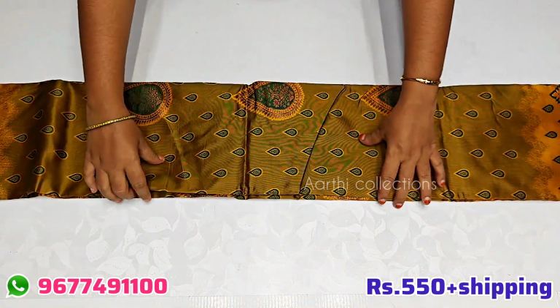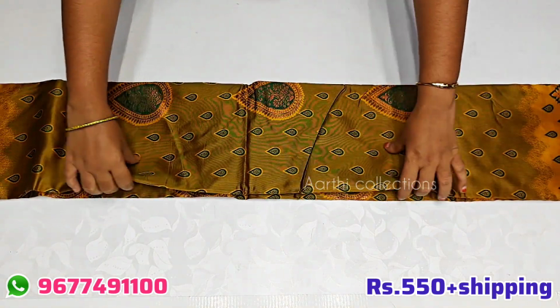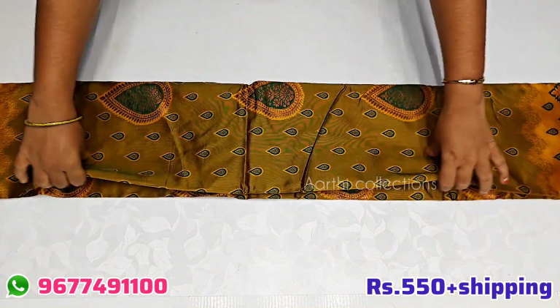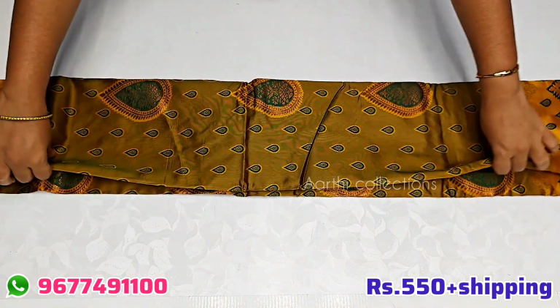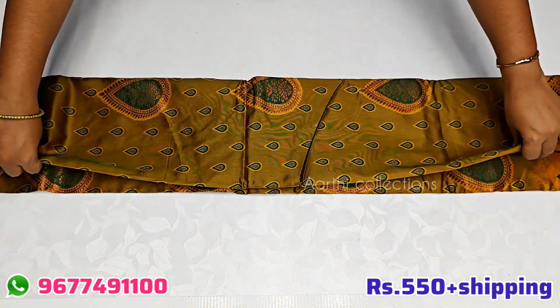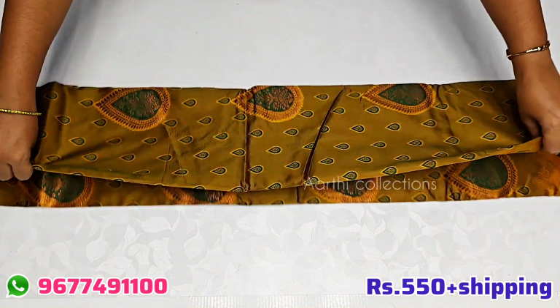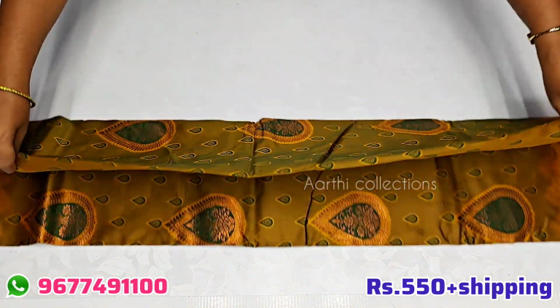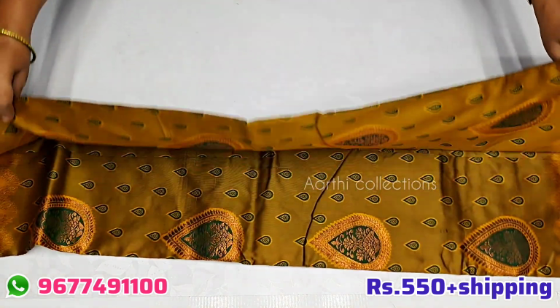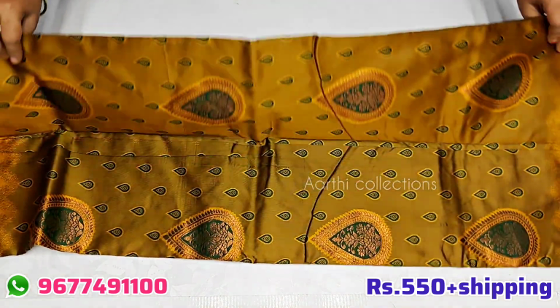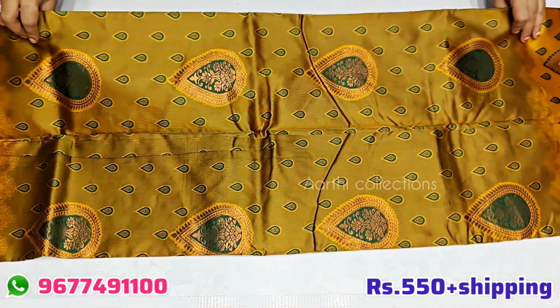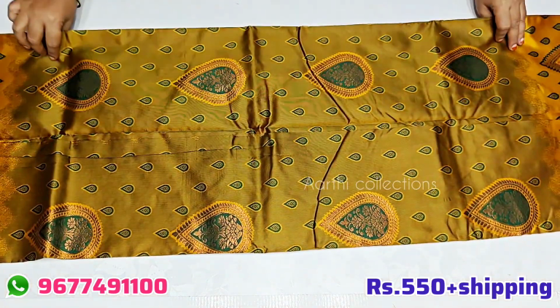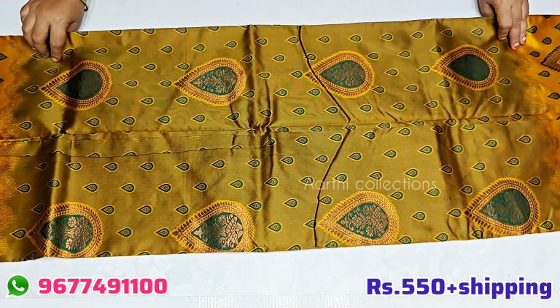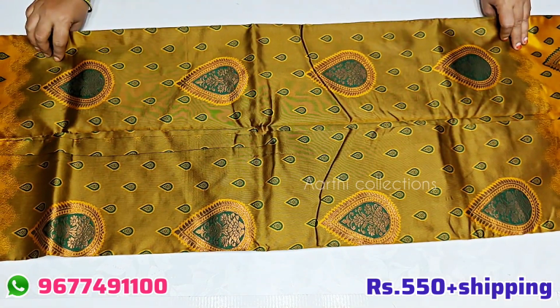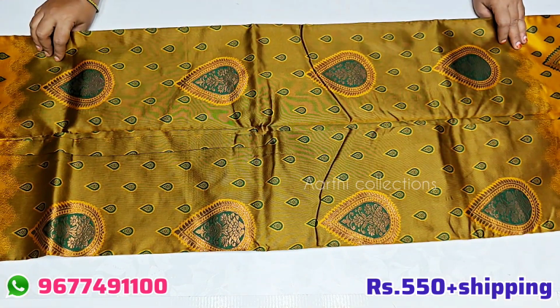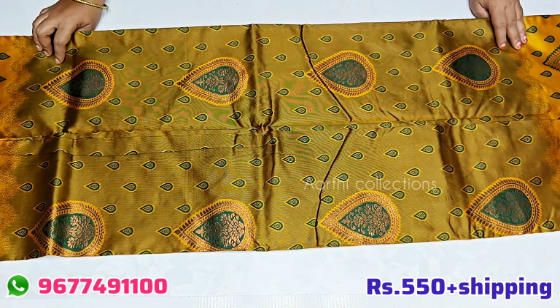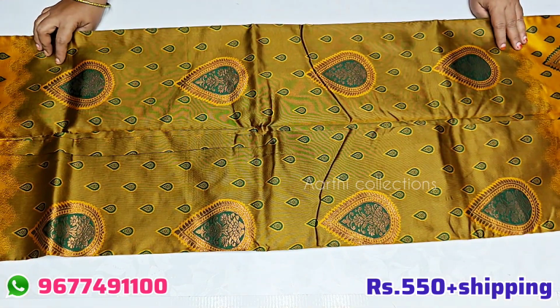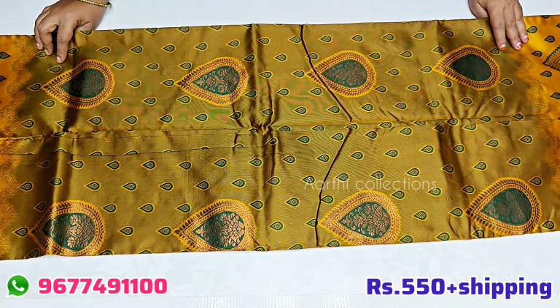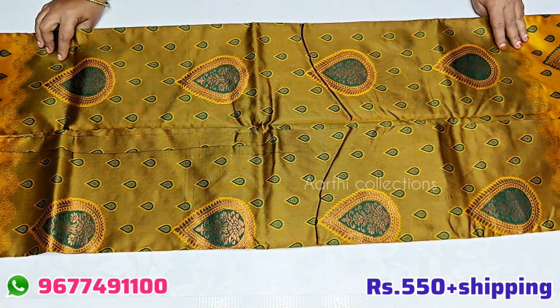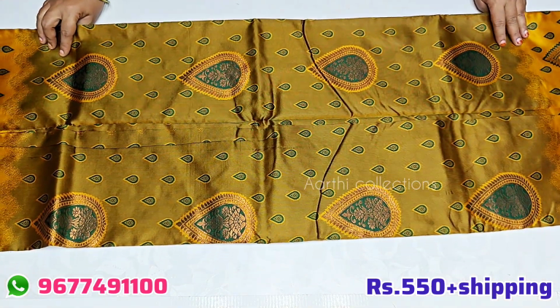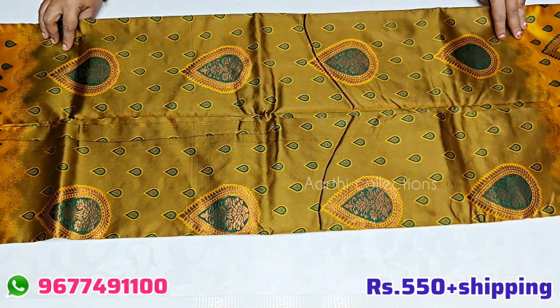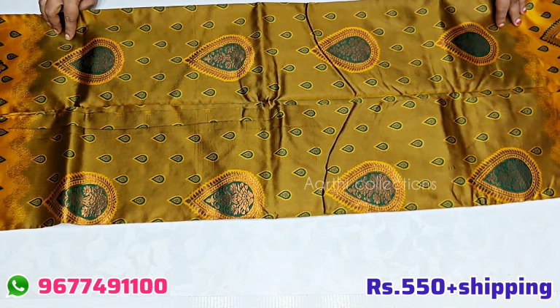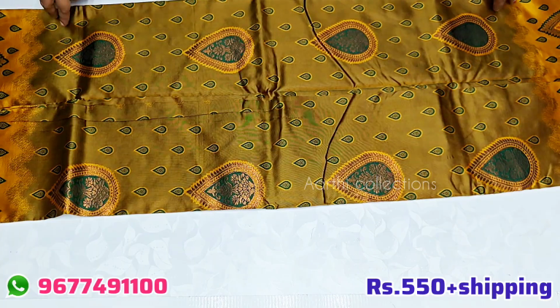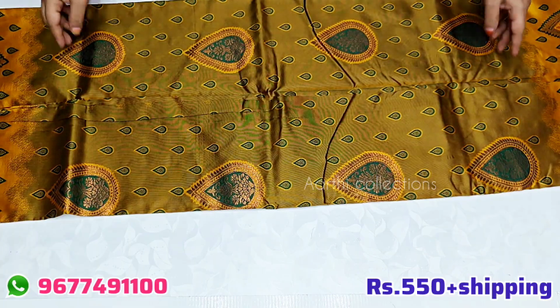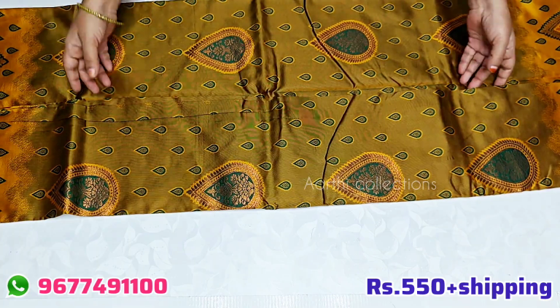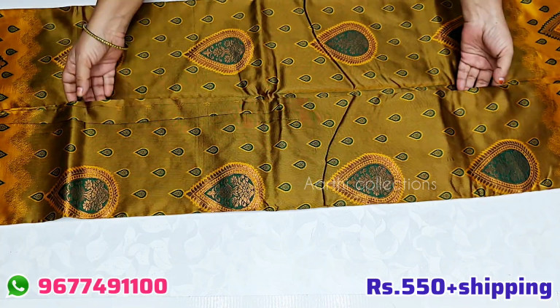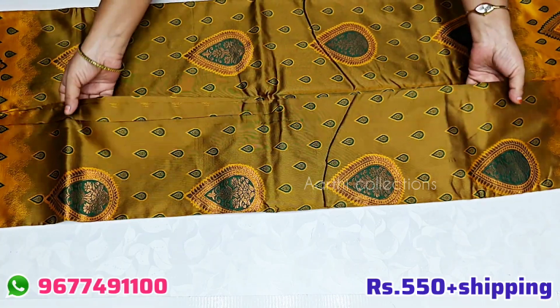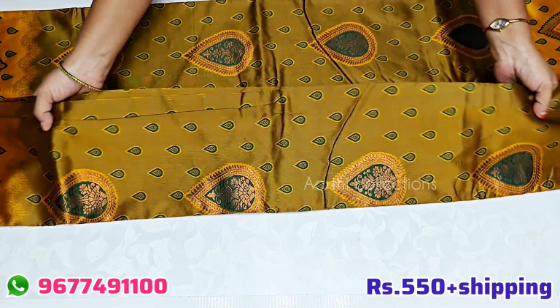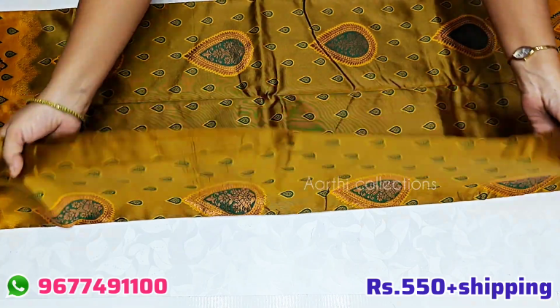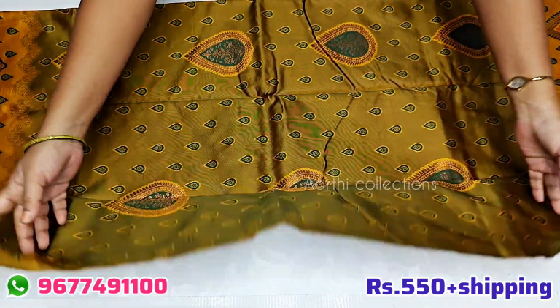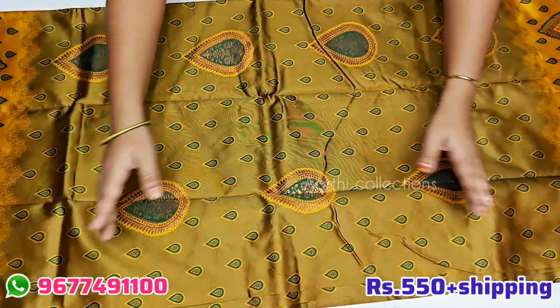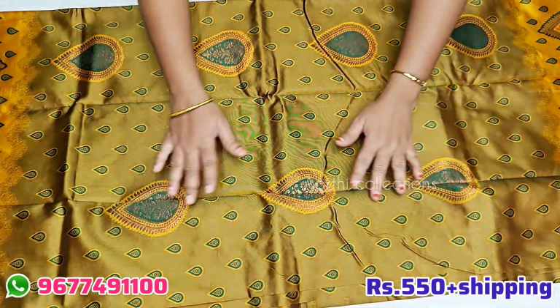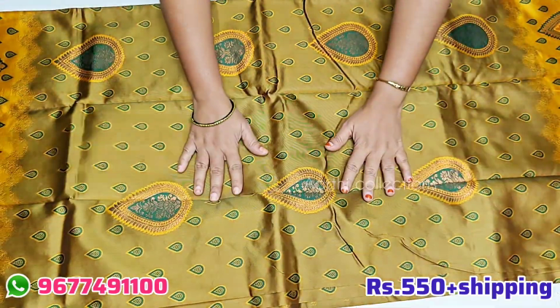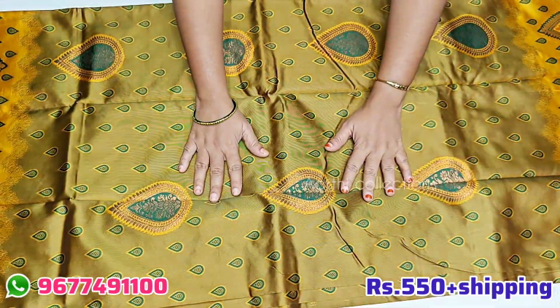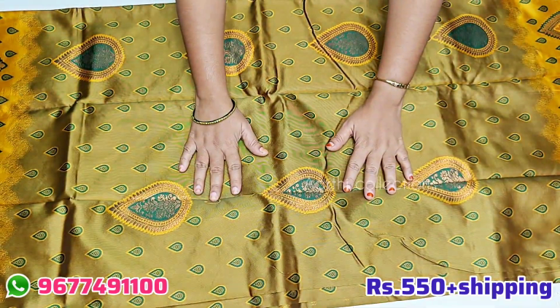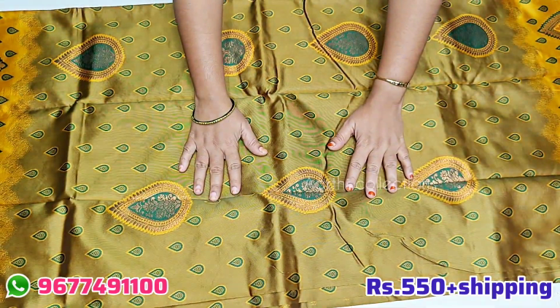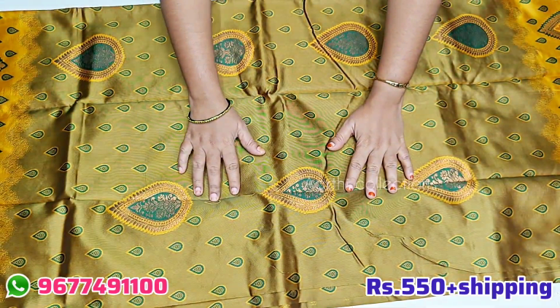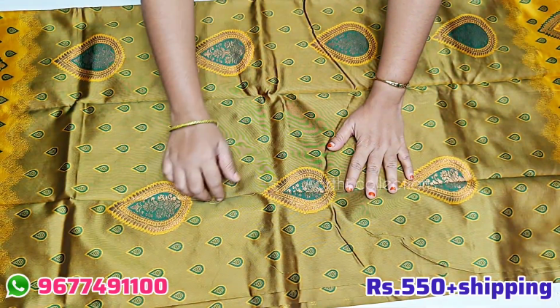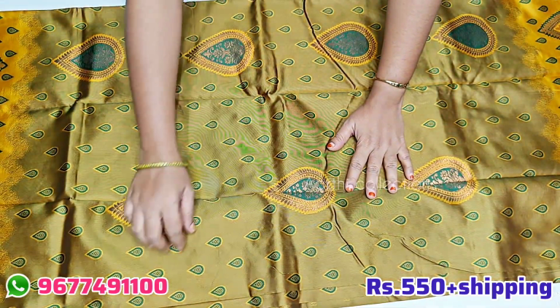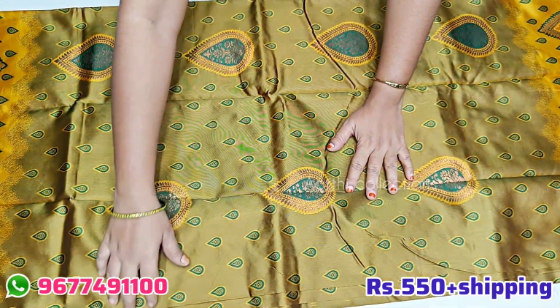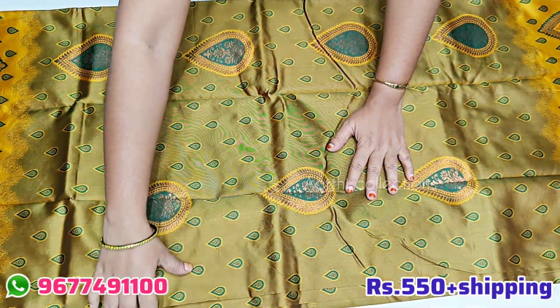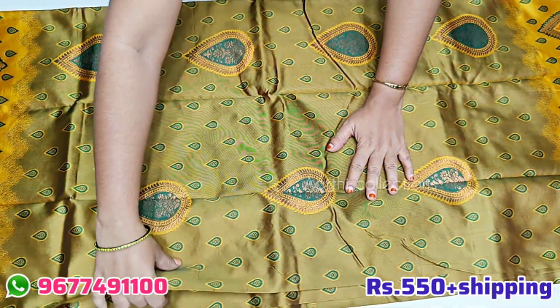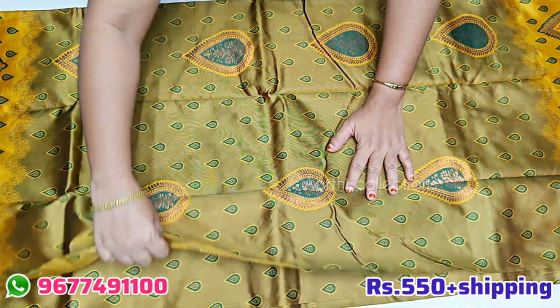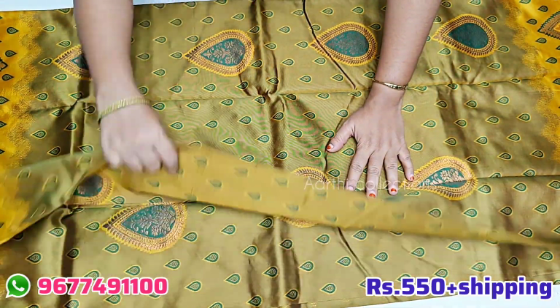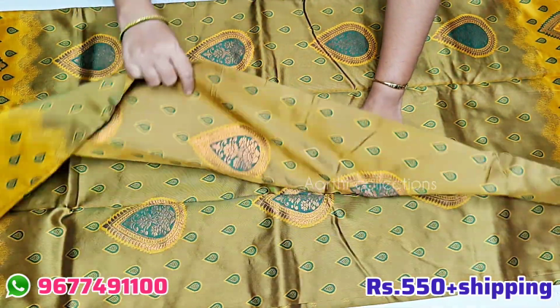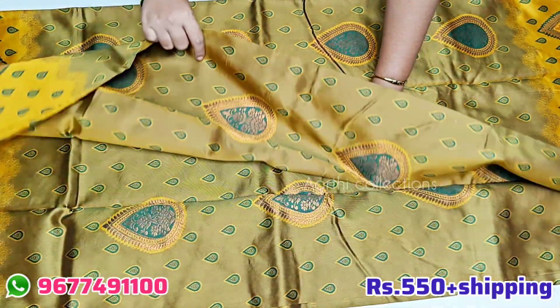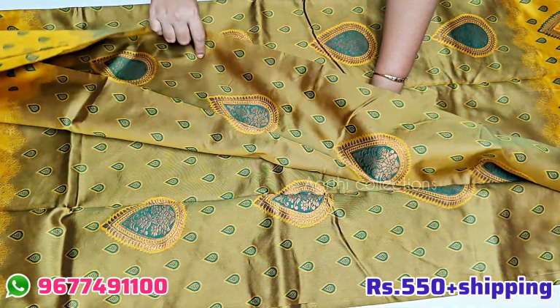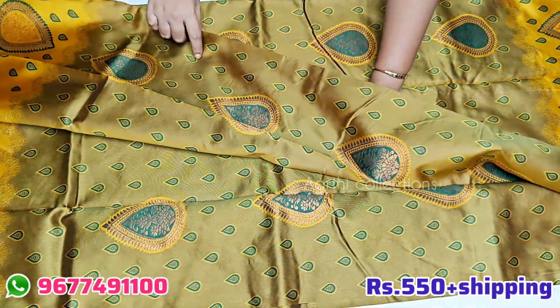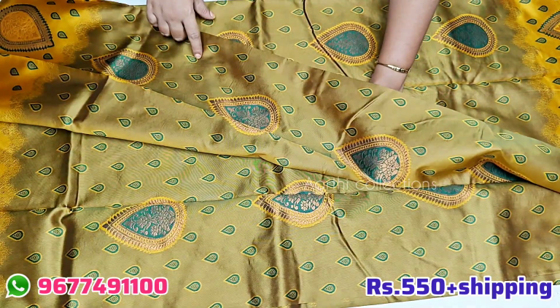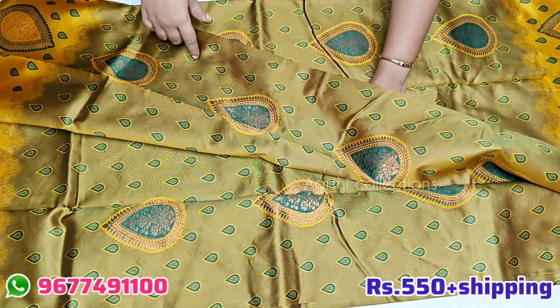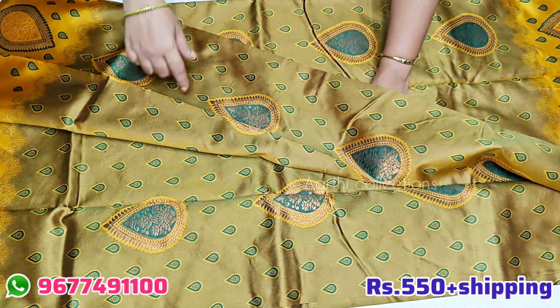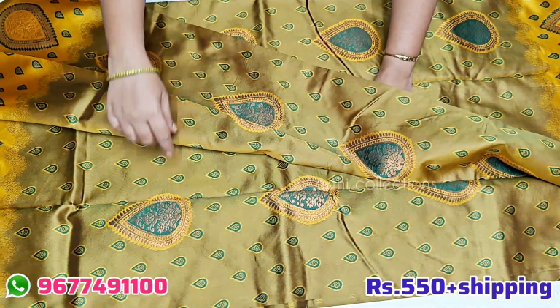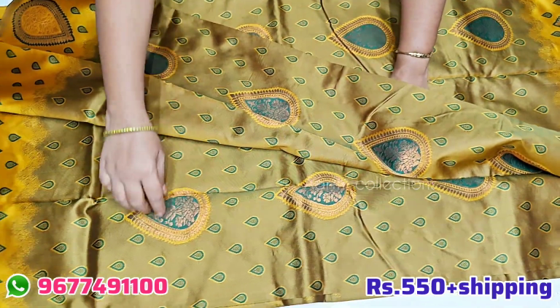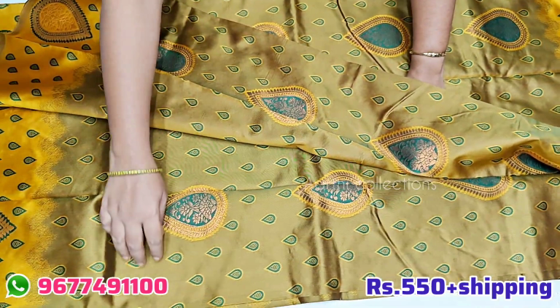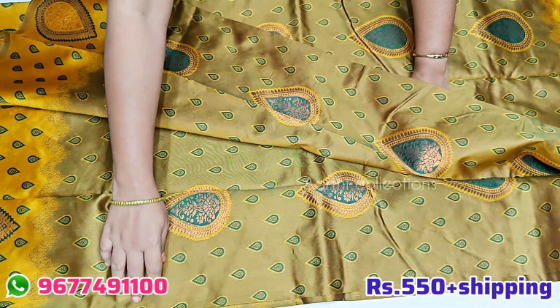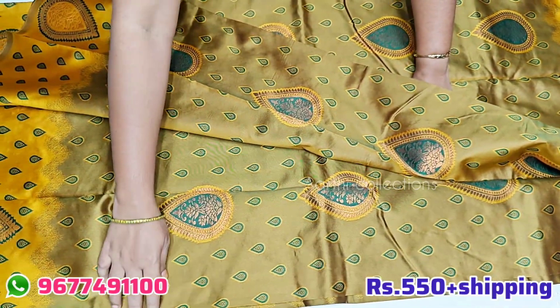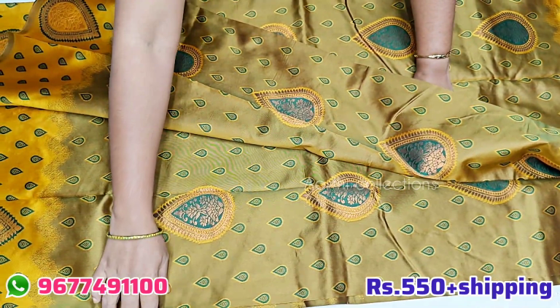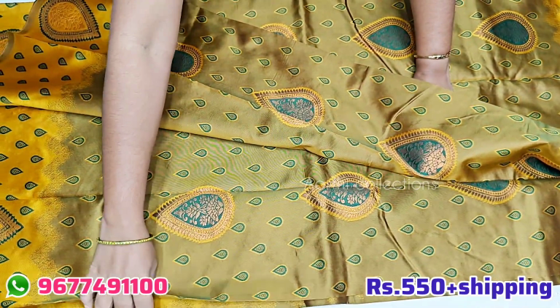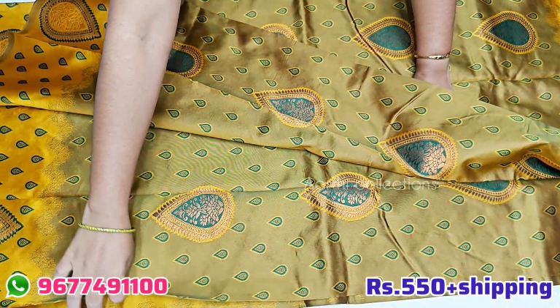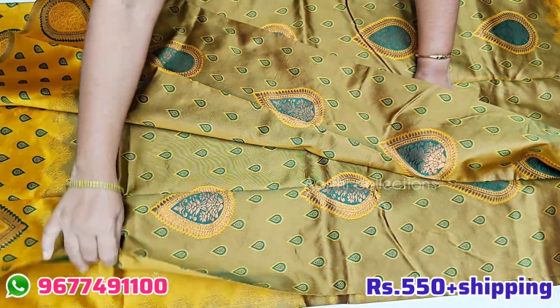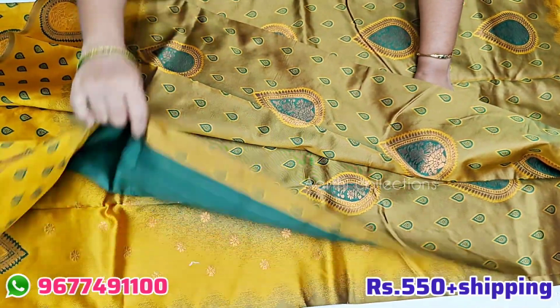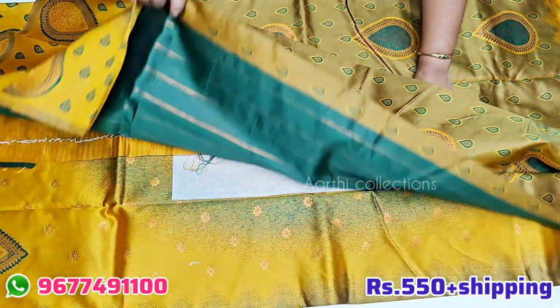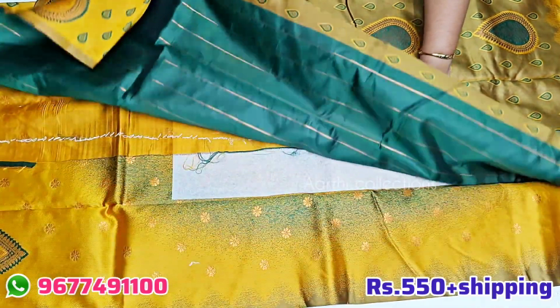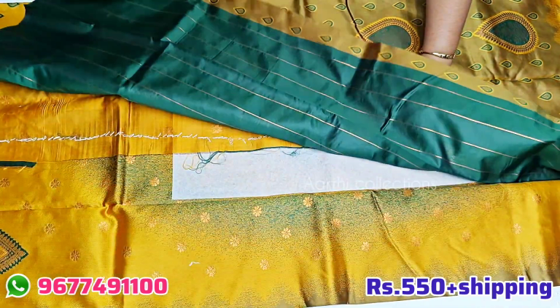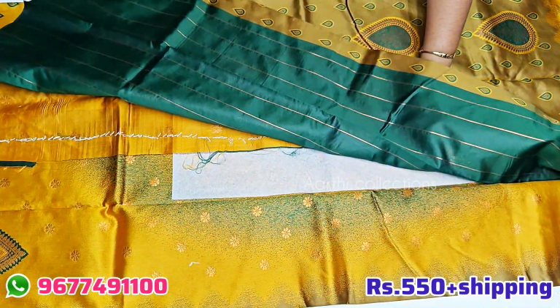The green and mango color — the view is so beautiful.